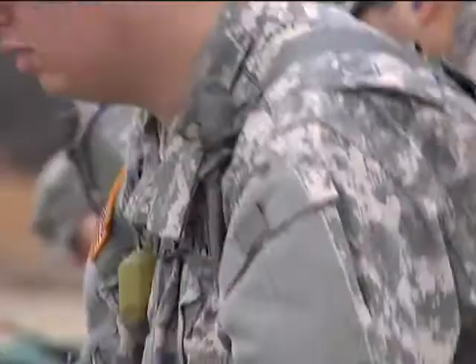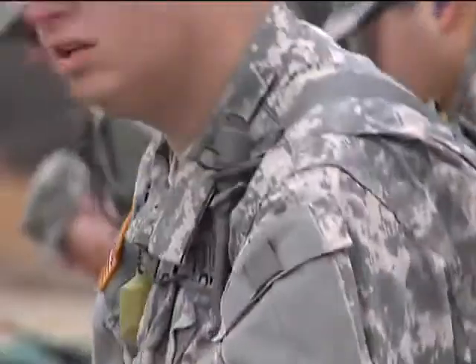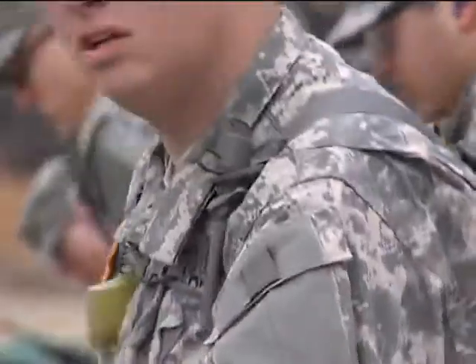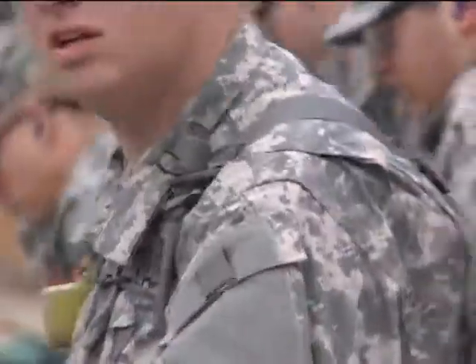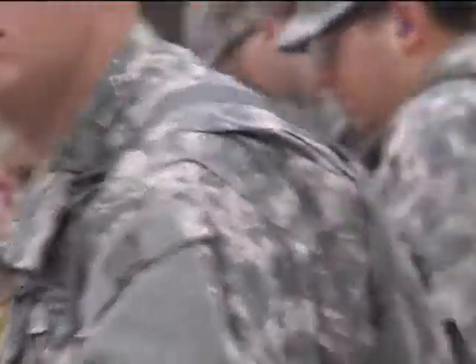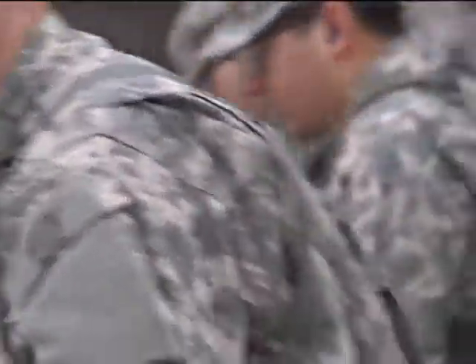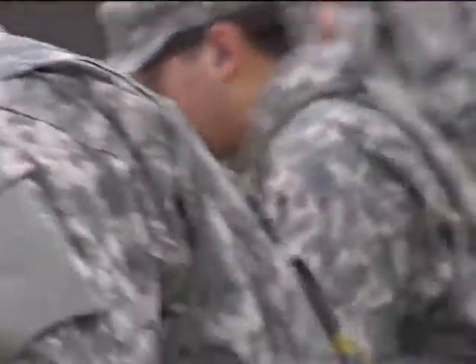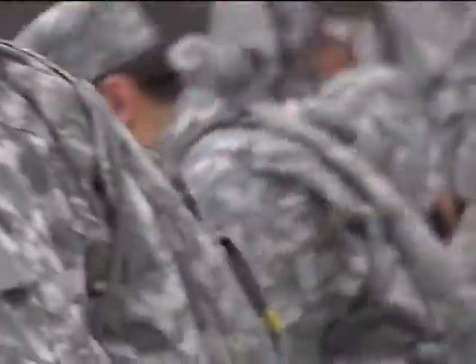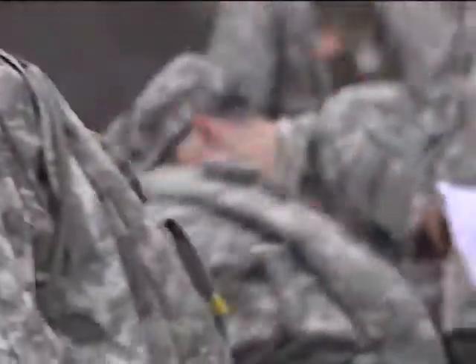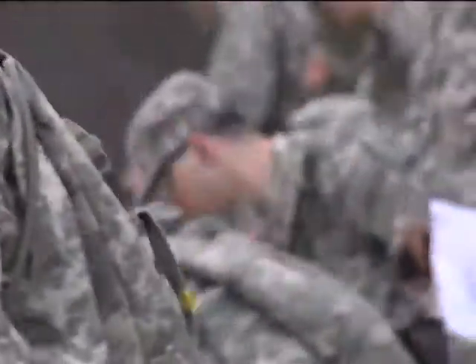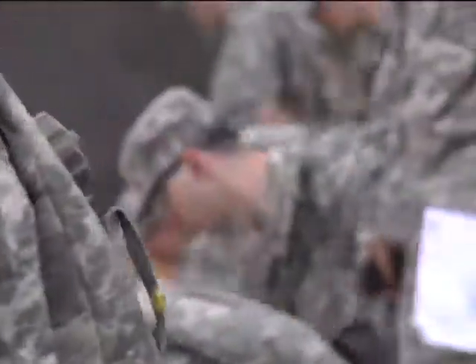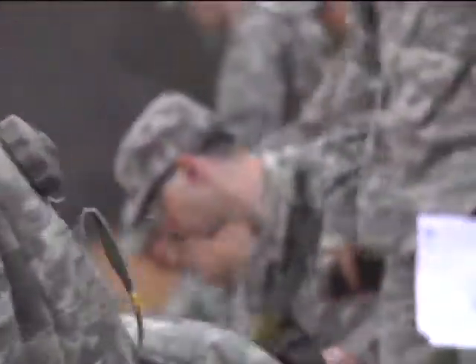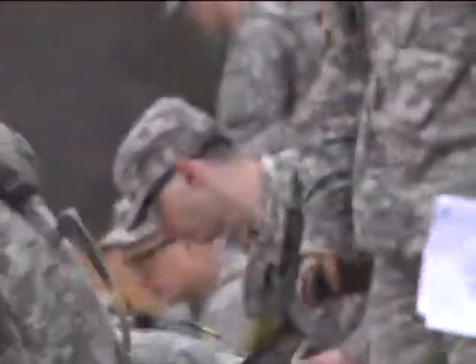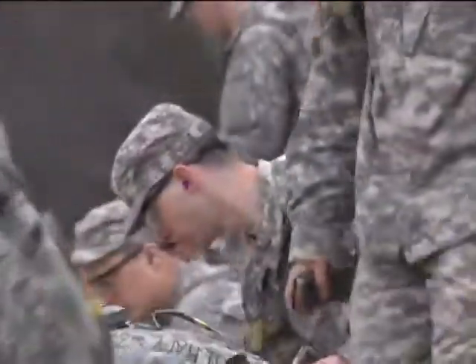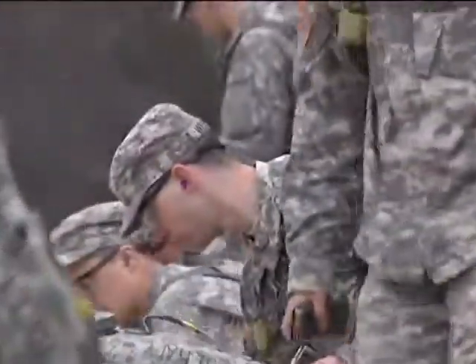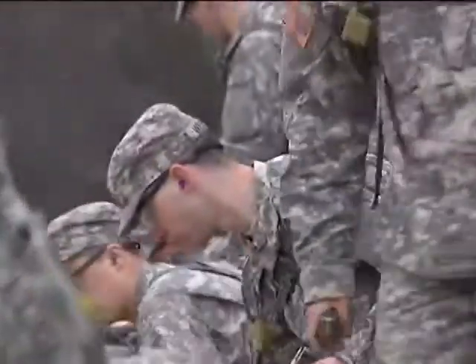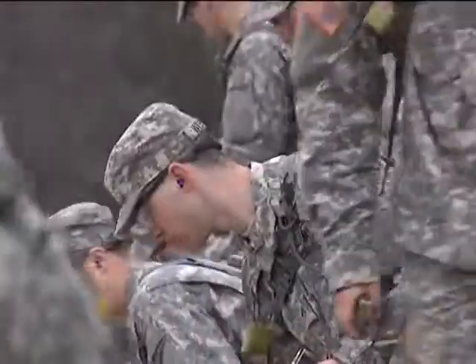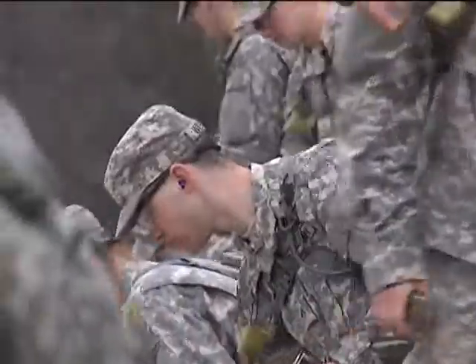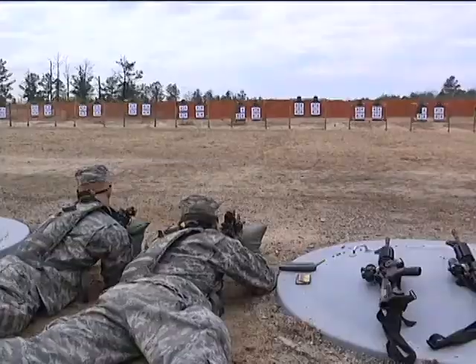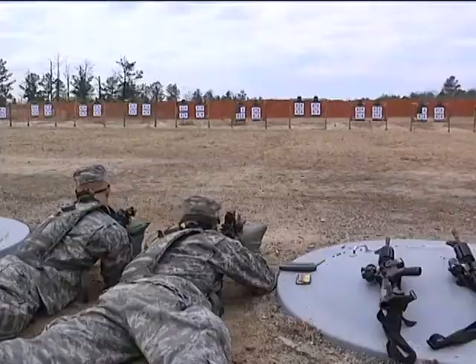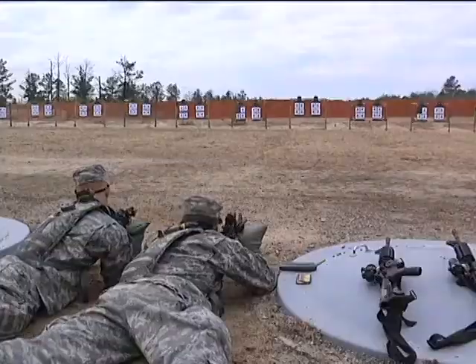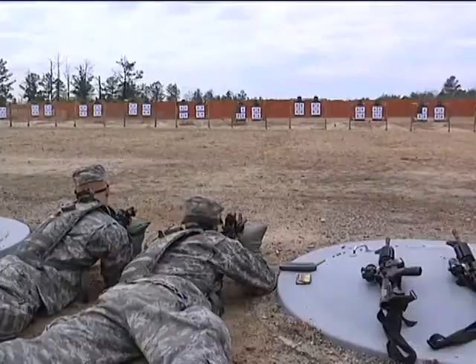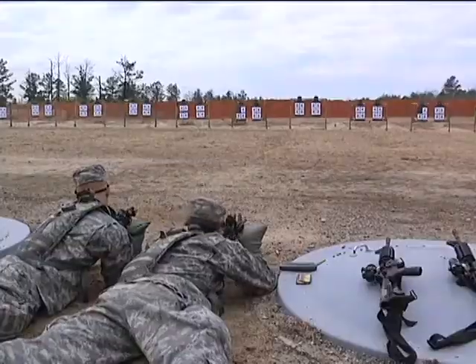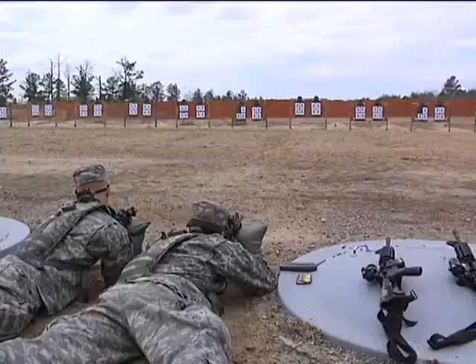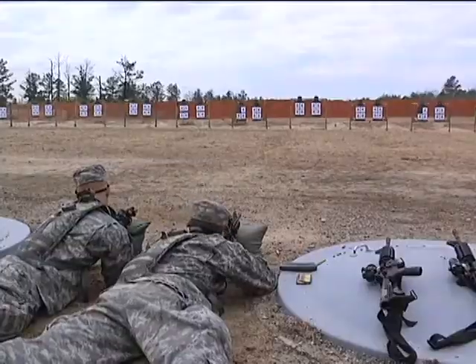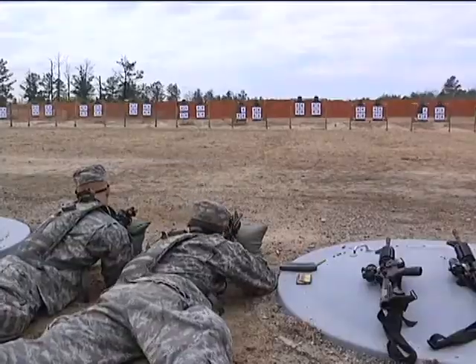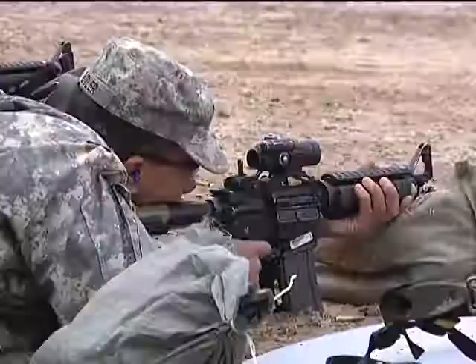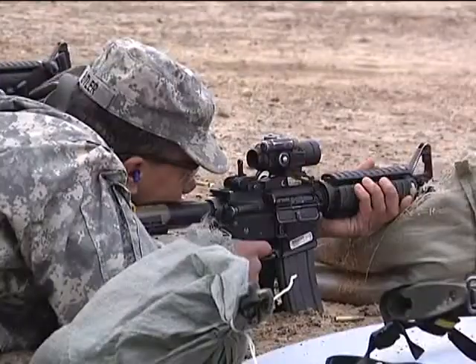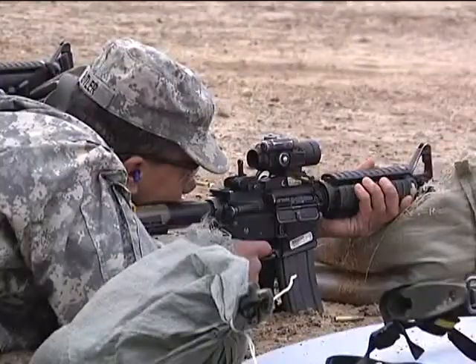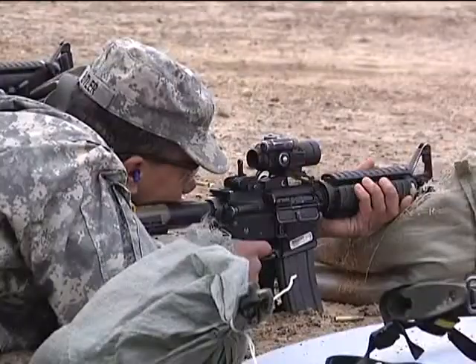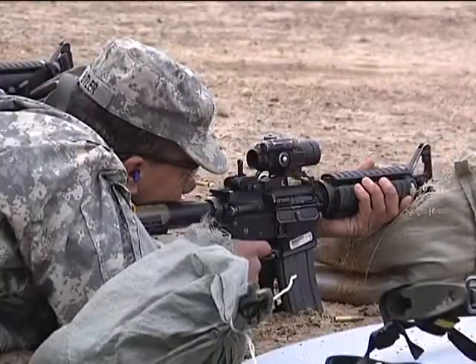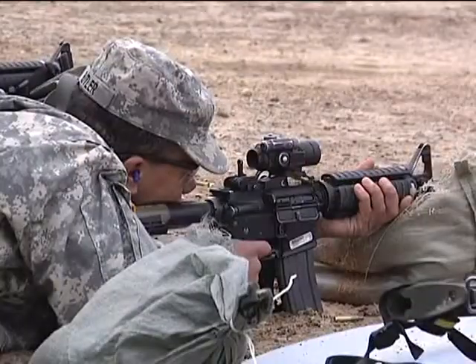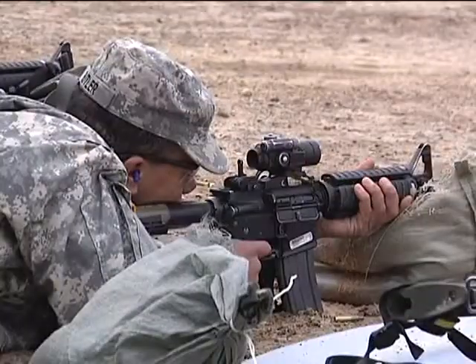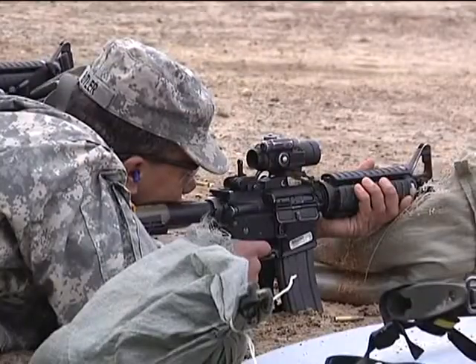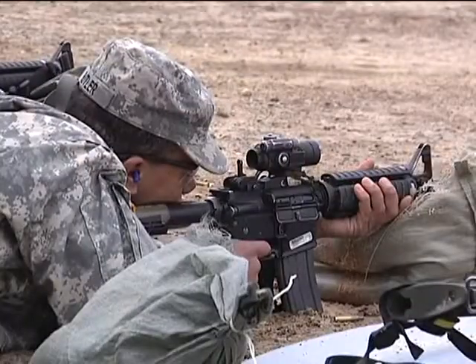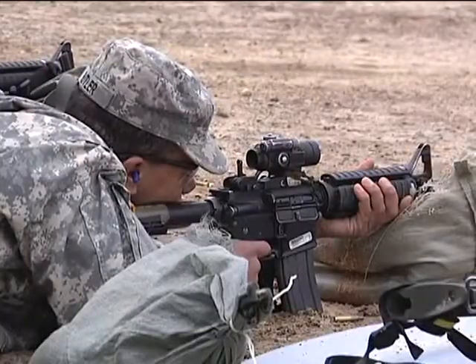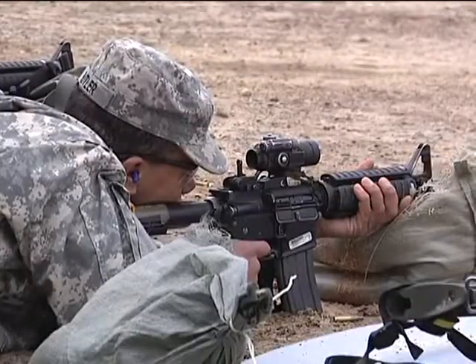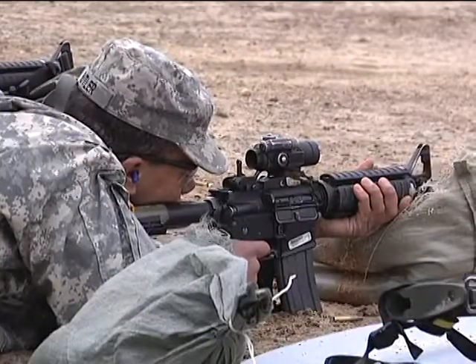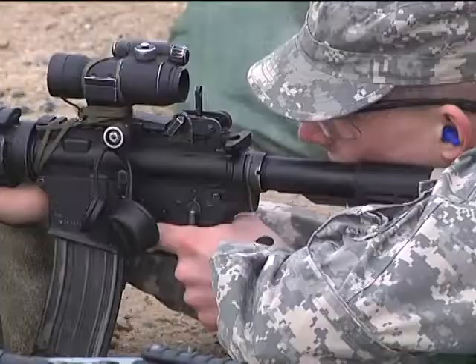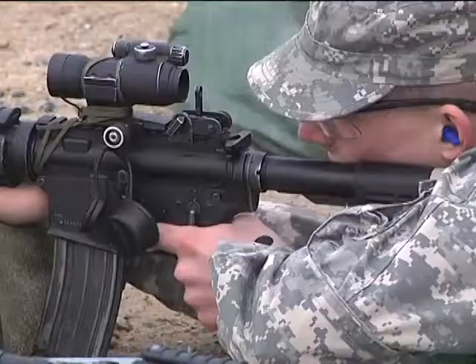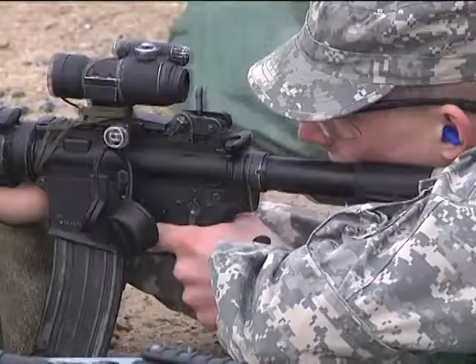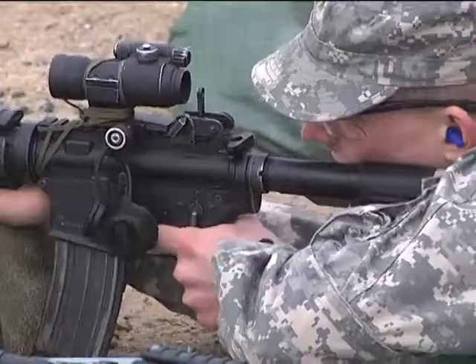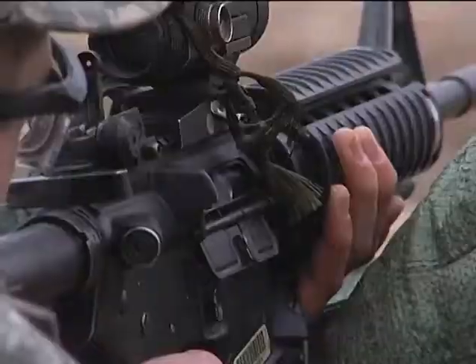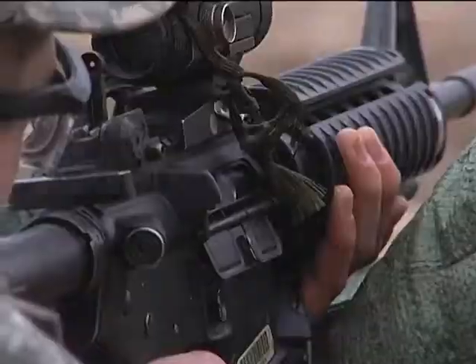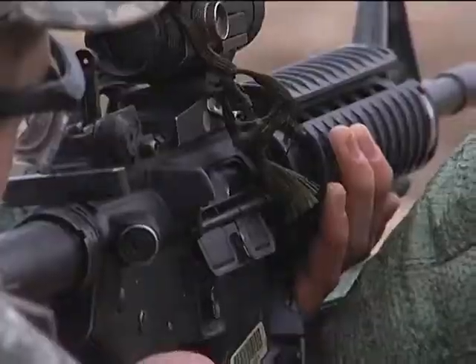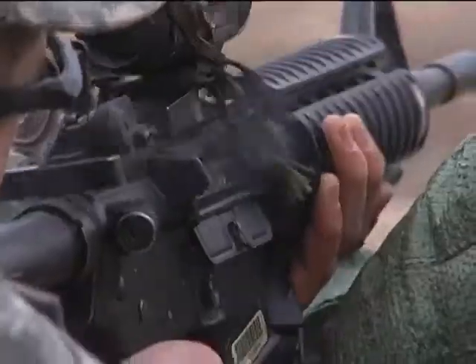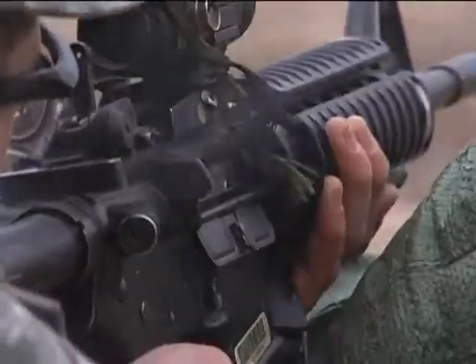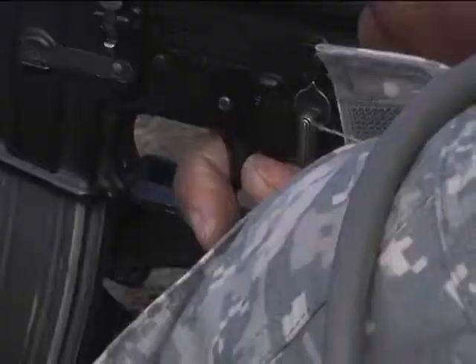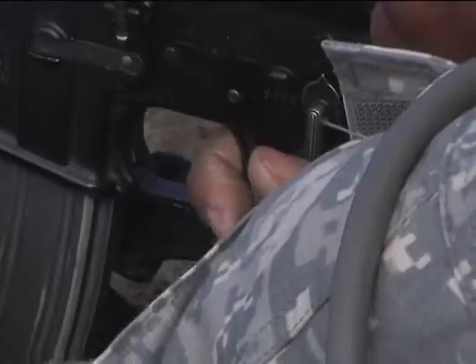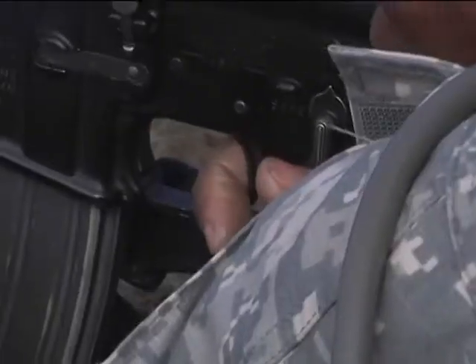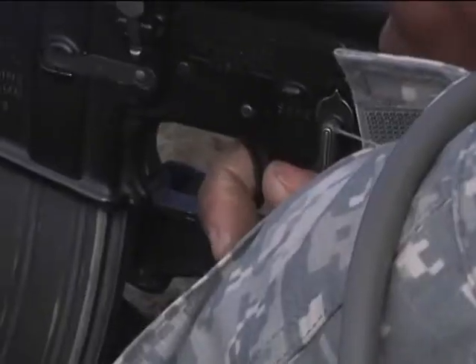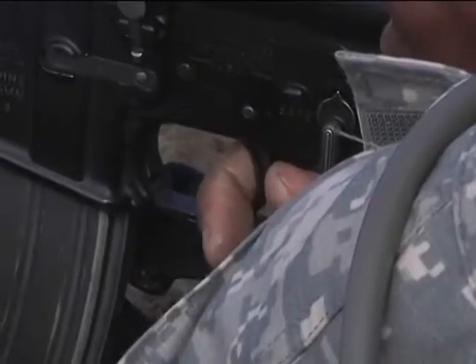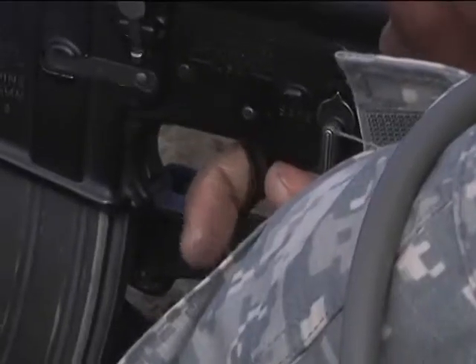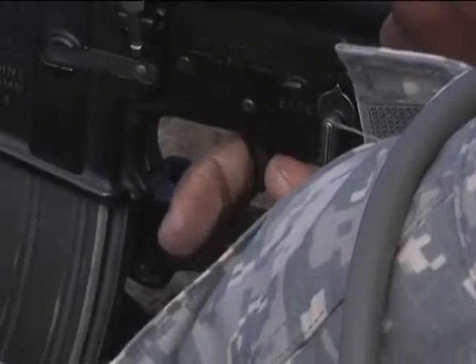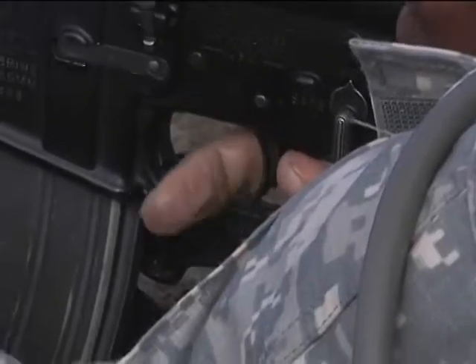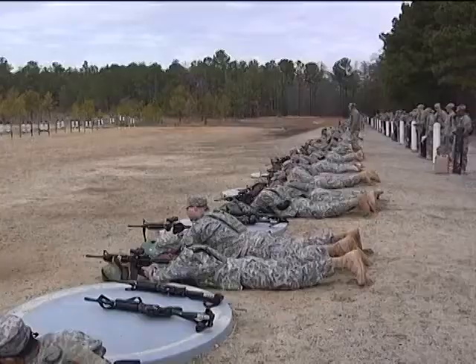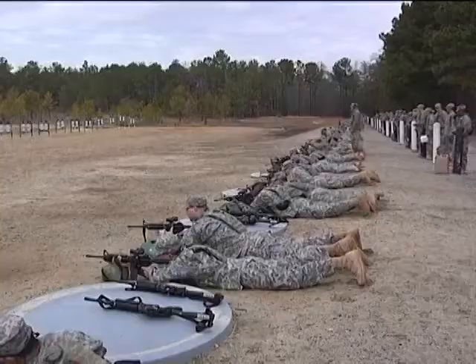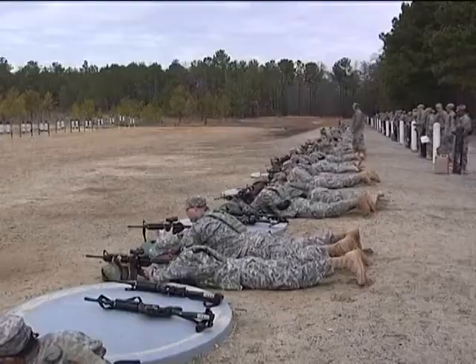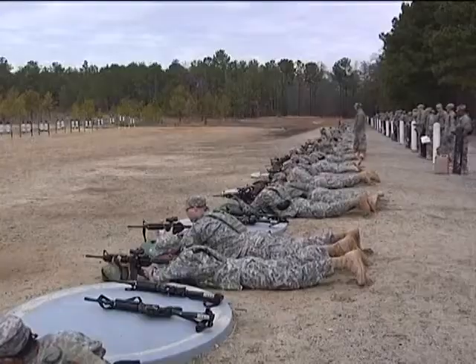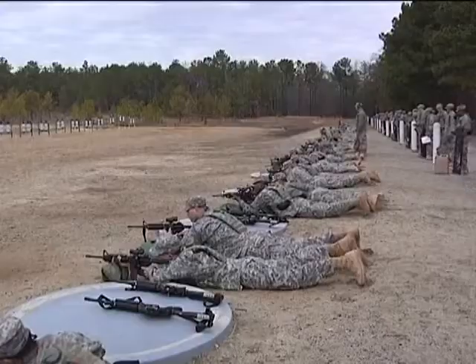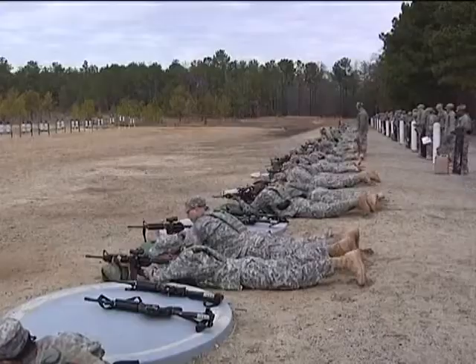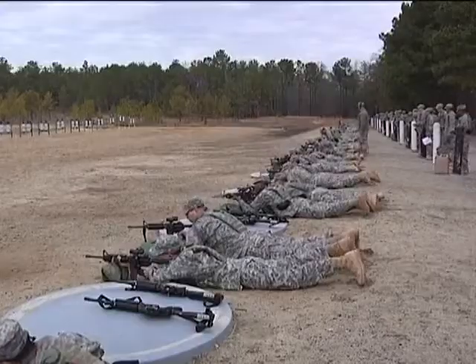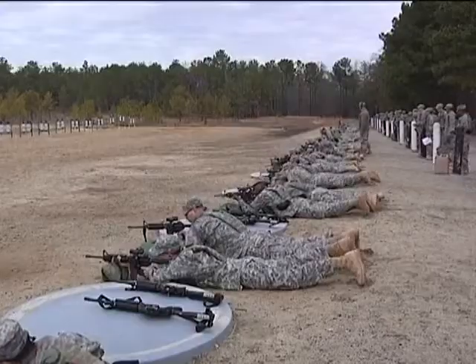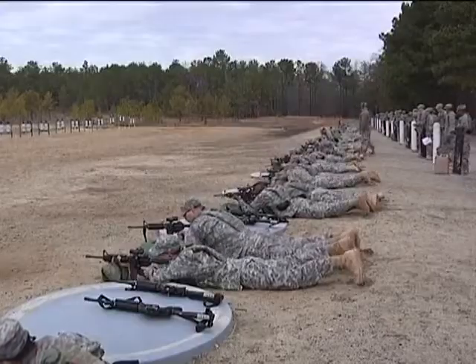Steady position. Control your breathing. Steady. Slow. Finger squeeze. Those are the fundamentals.